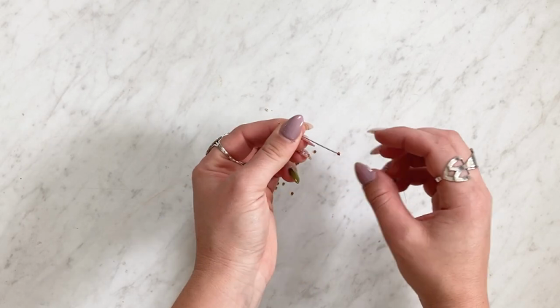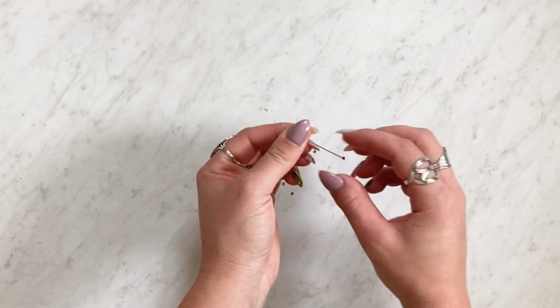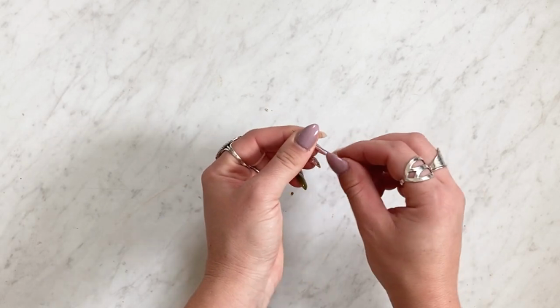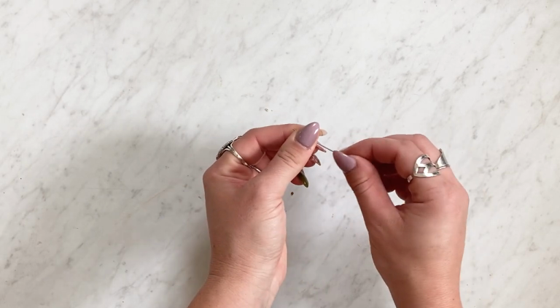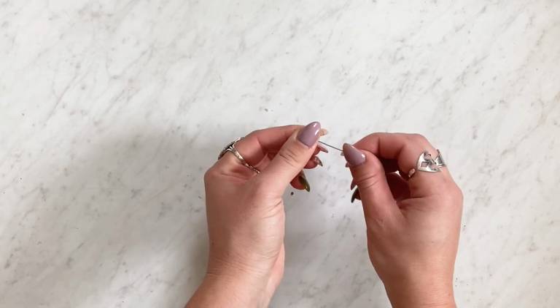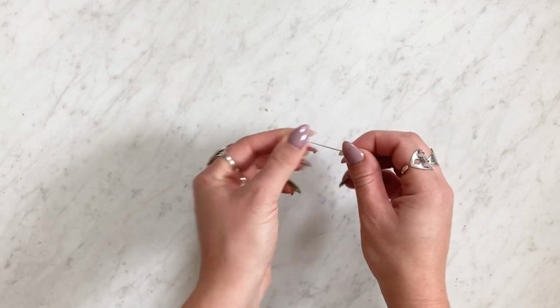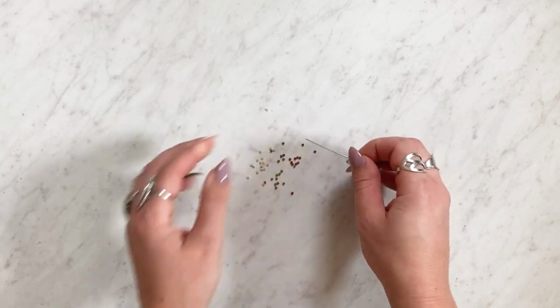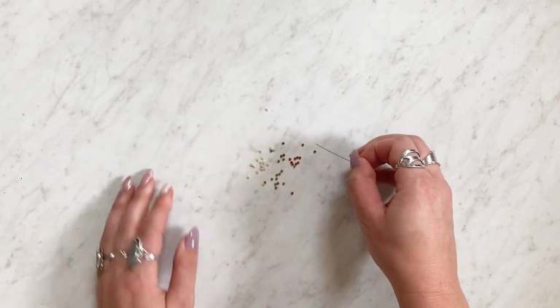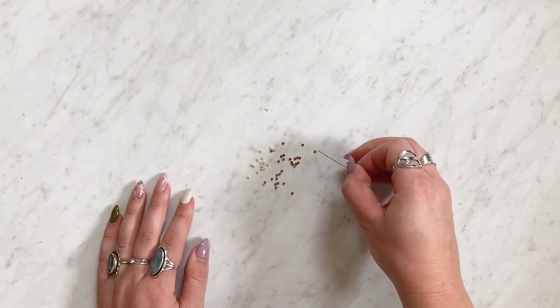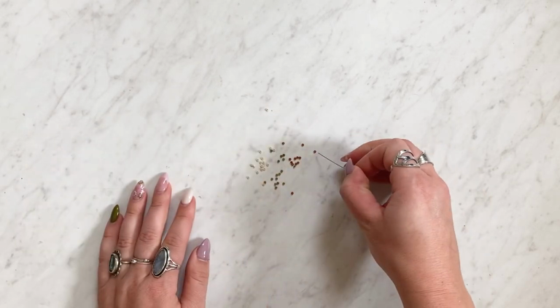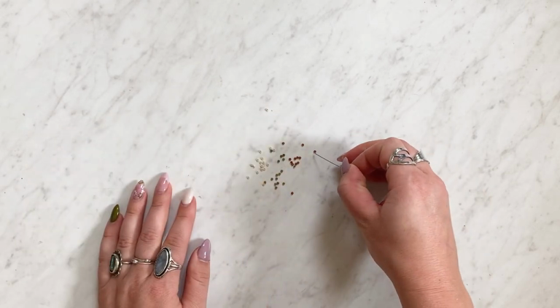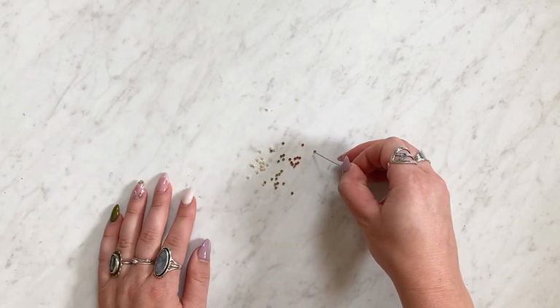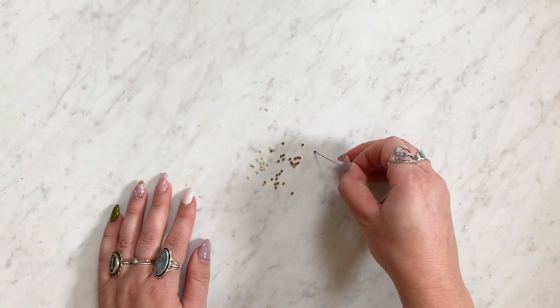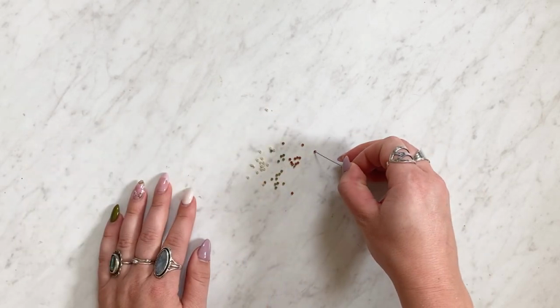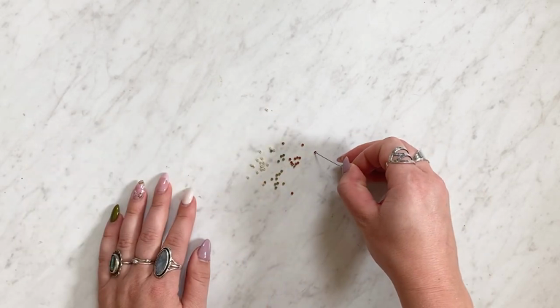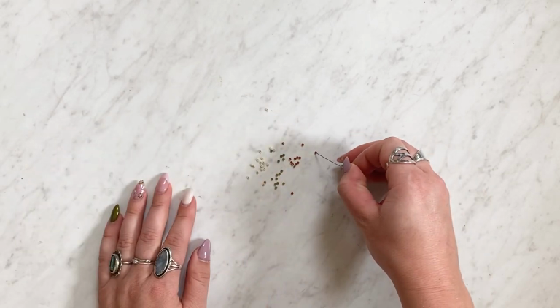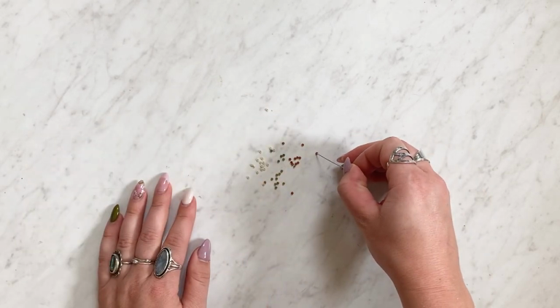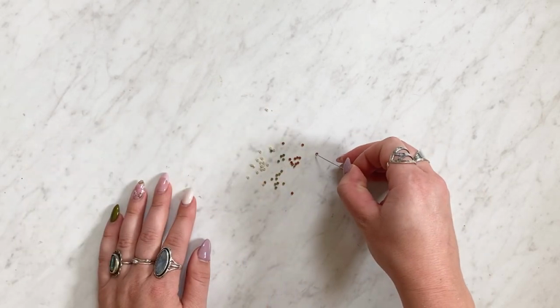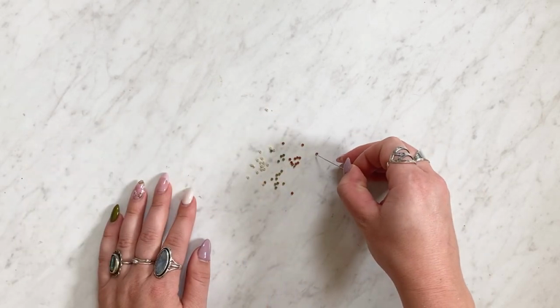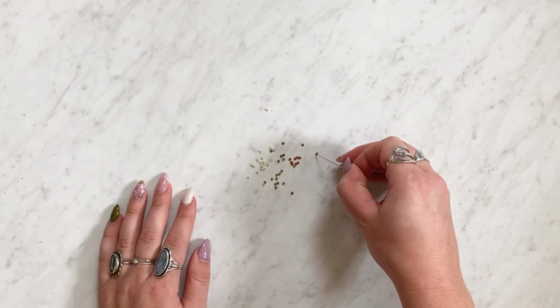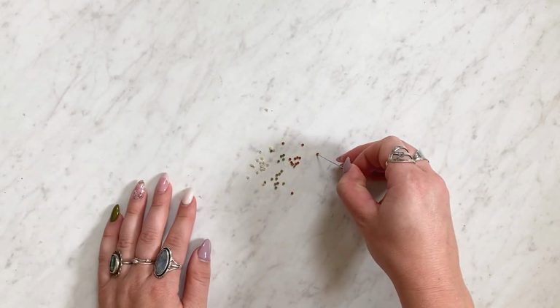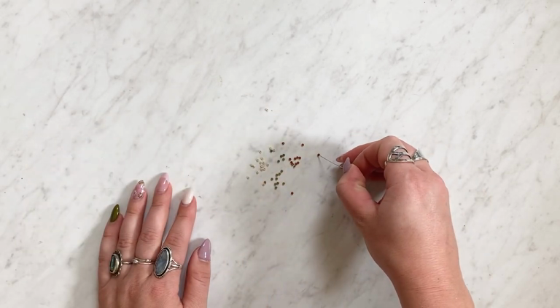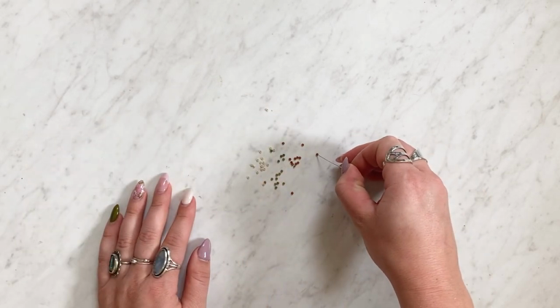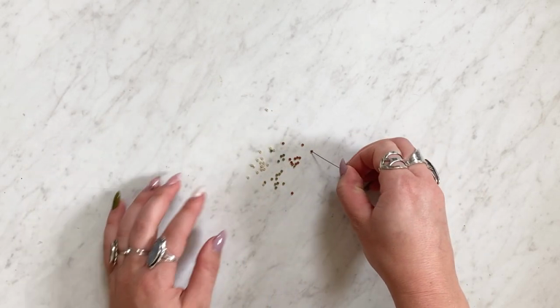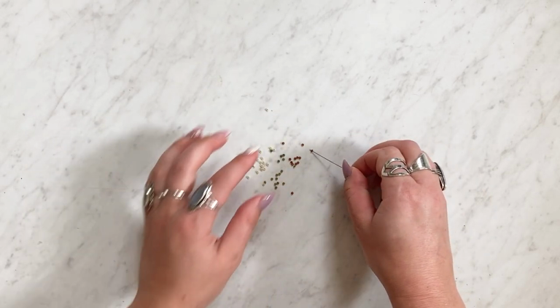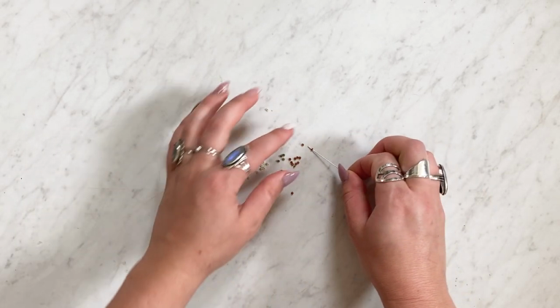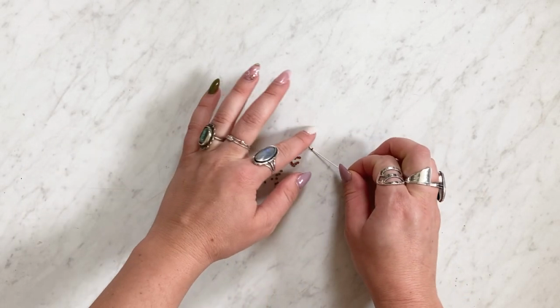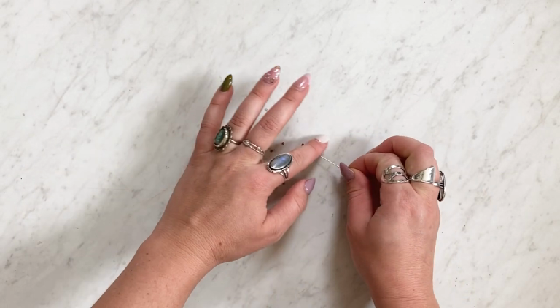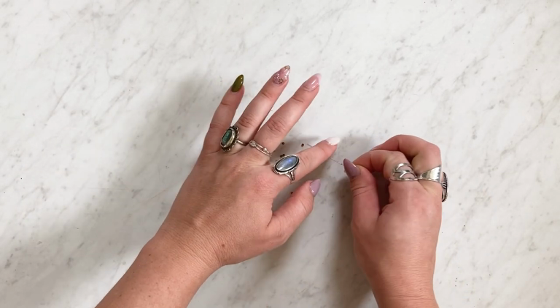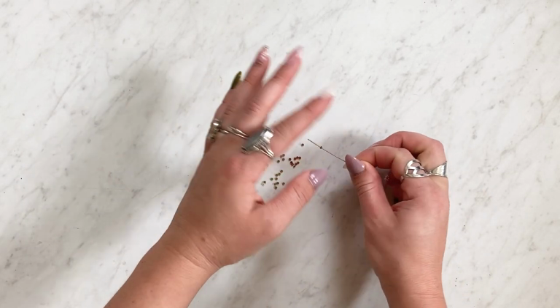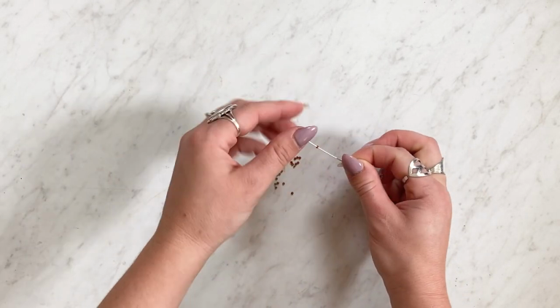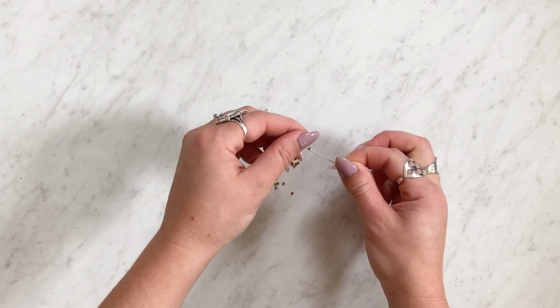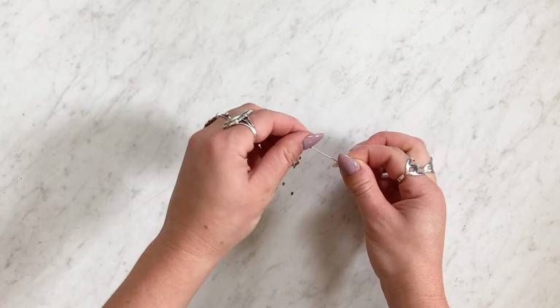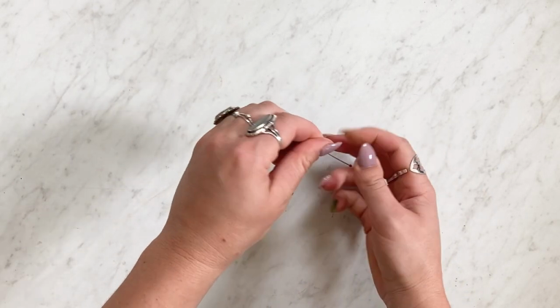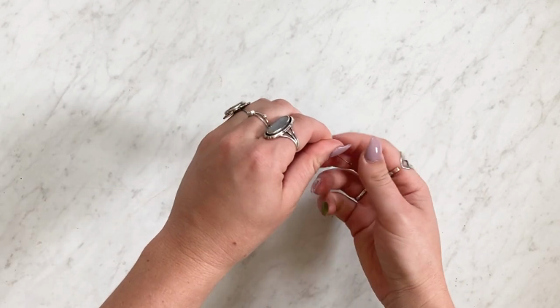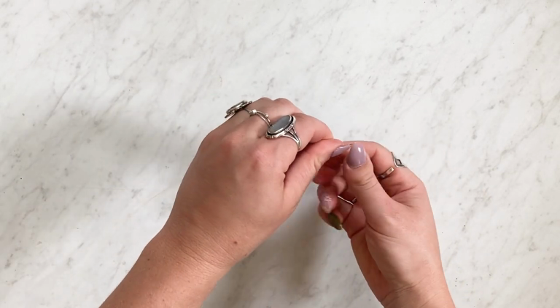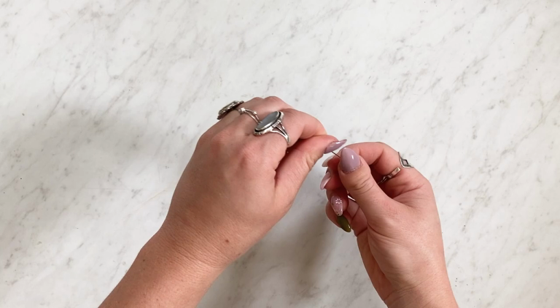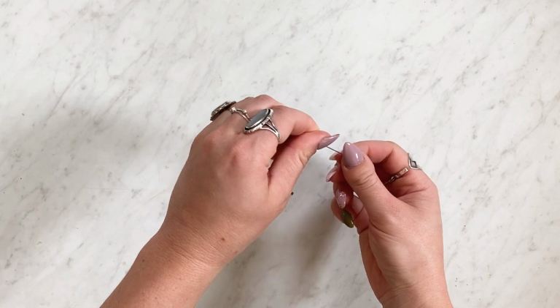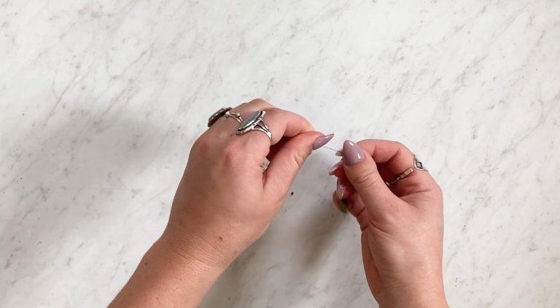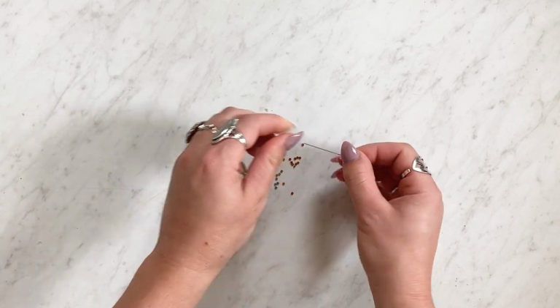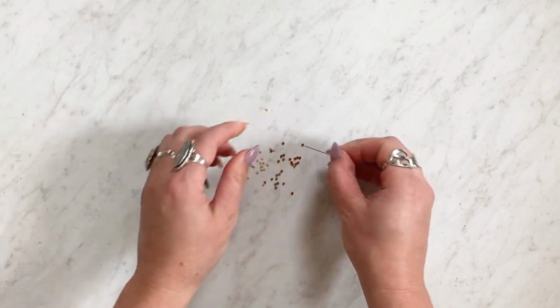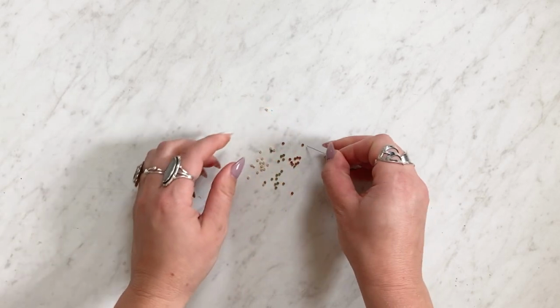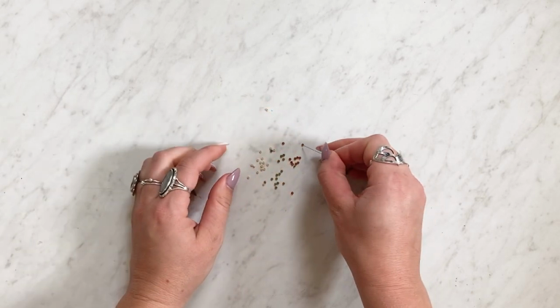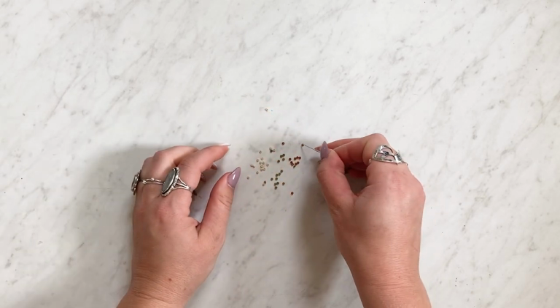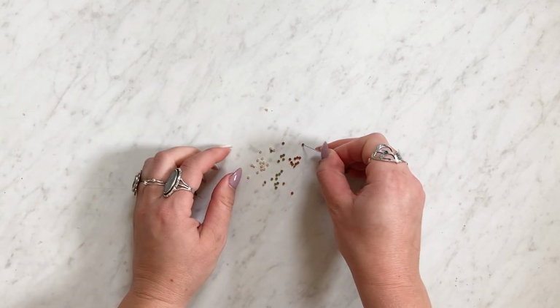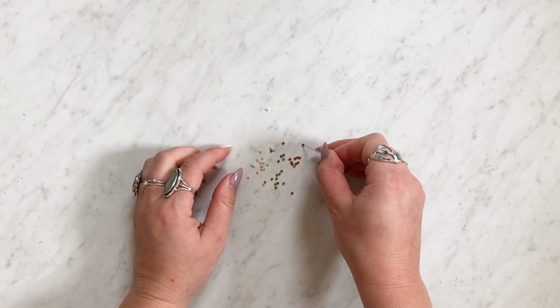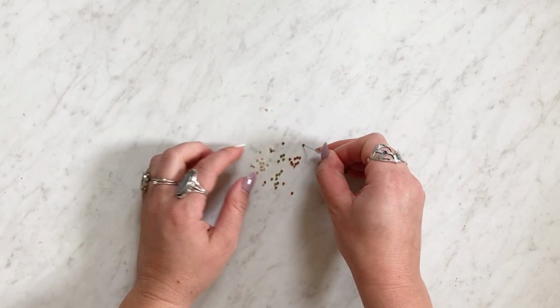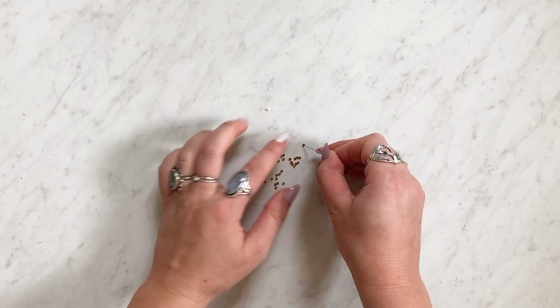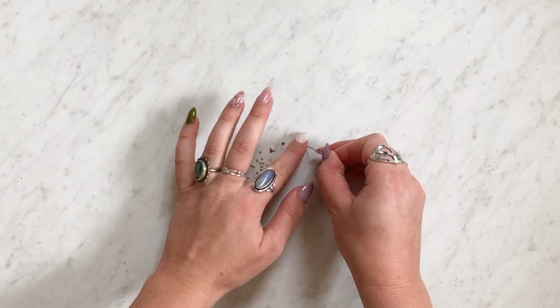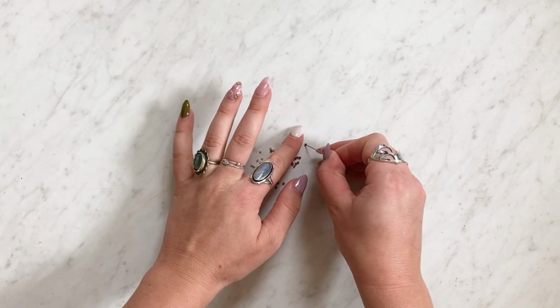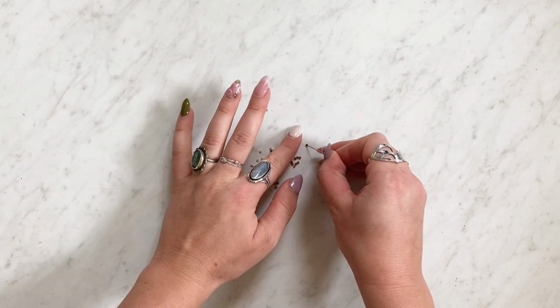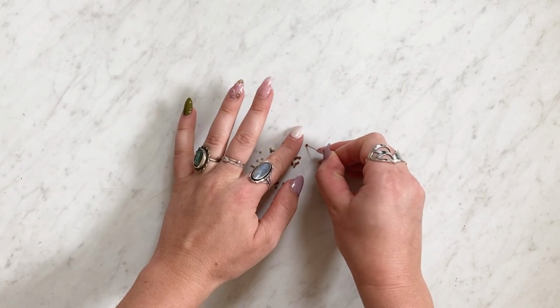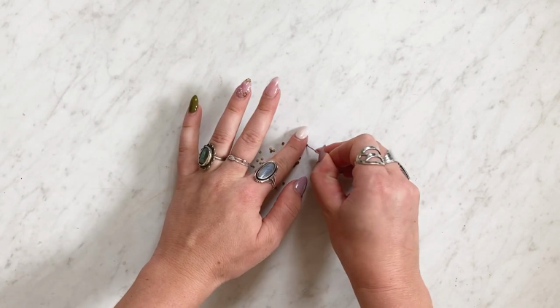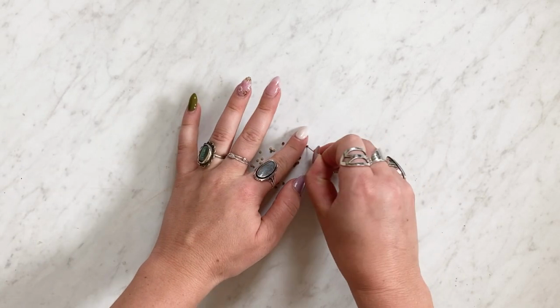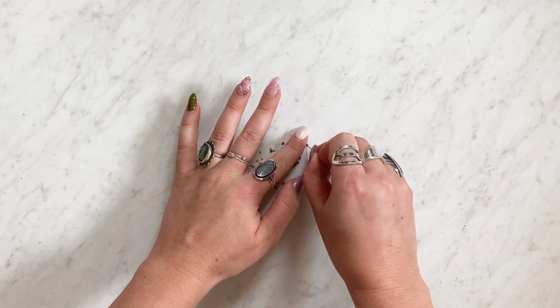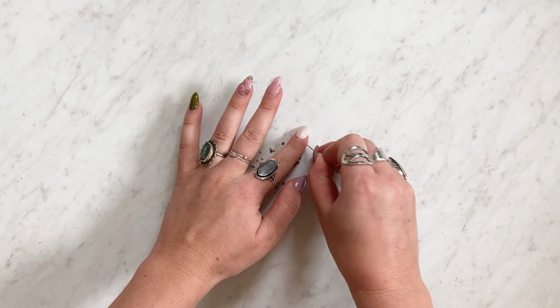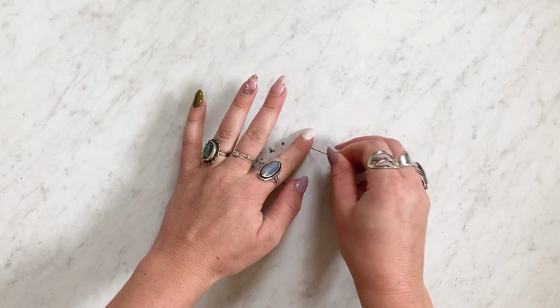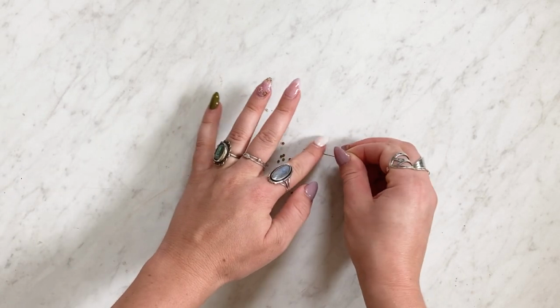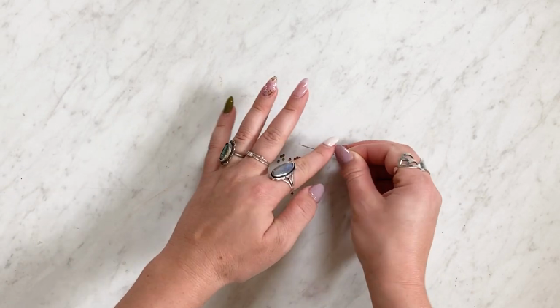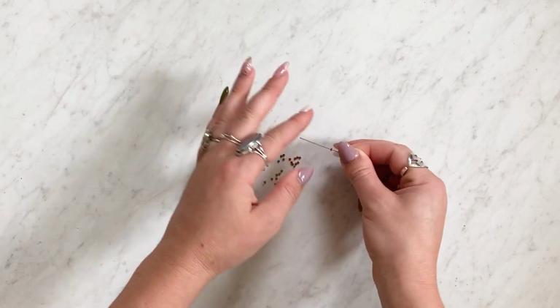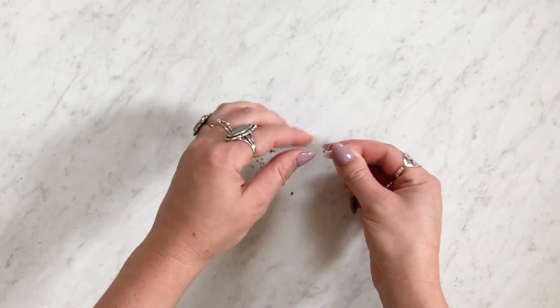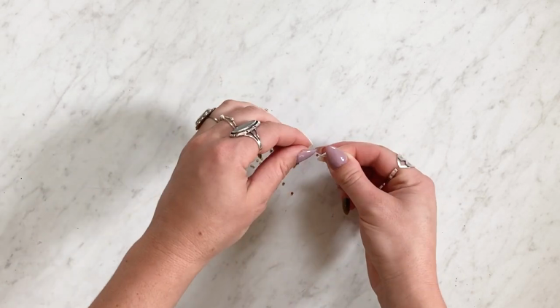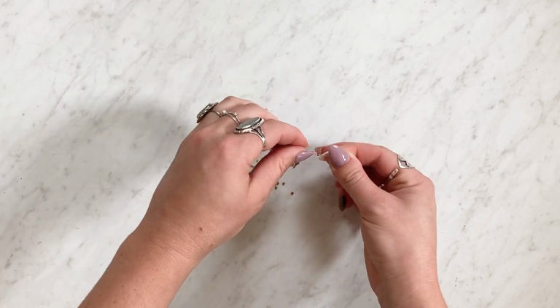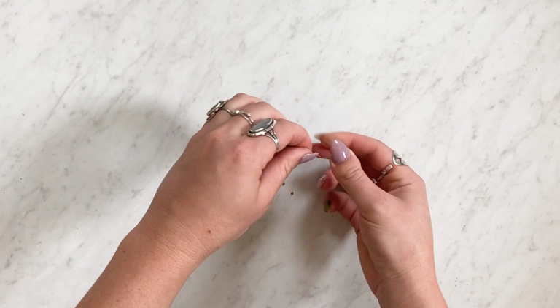Then you can just start adding your glass seed beads in whatever pattern you desire. I used two millimeter beads and I'll link everything that I used over on the blog.